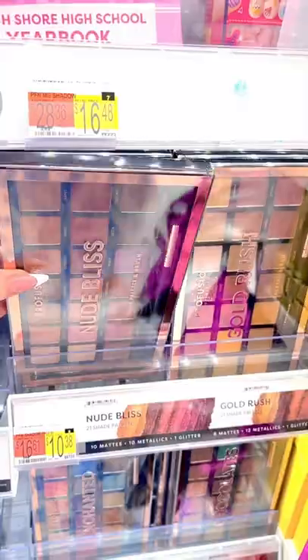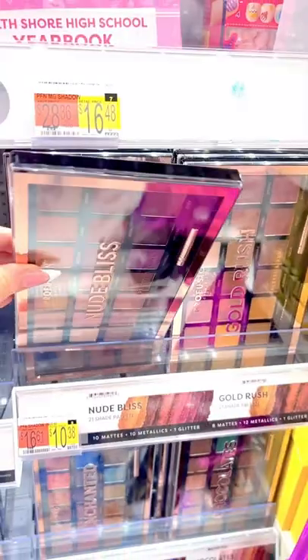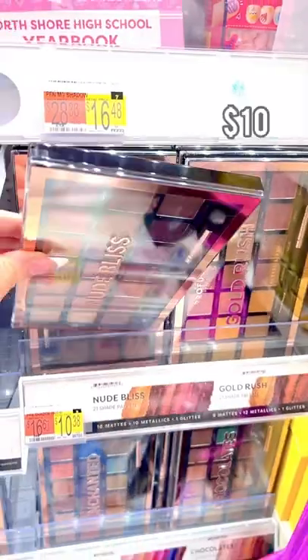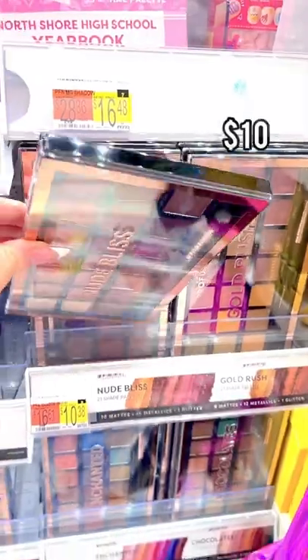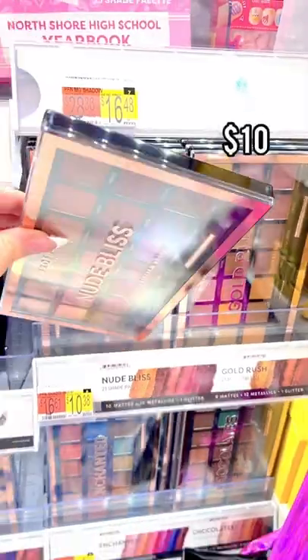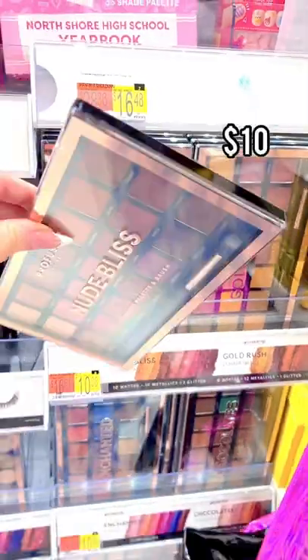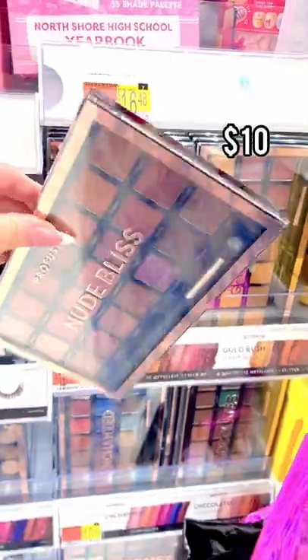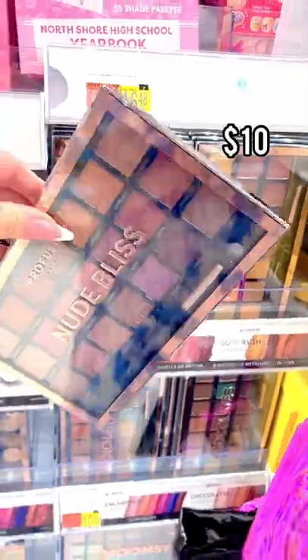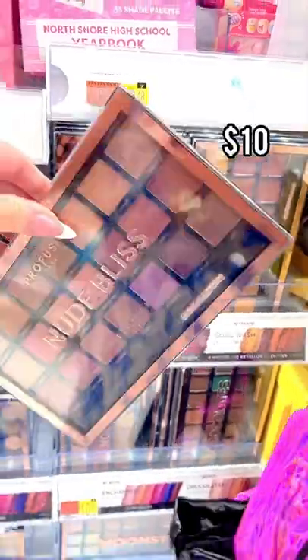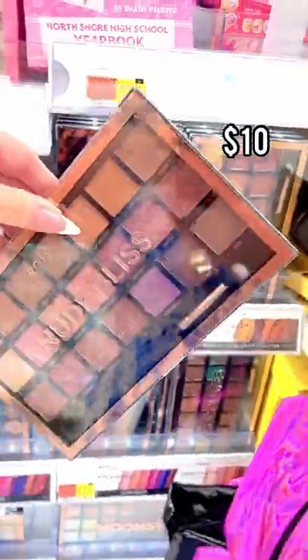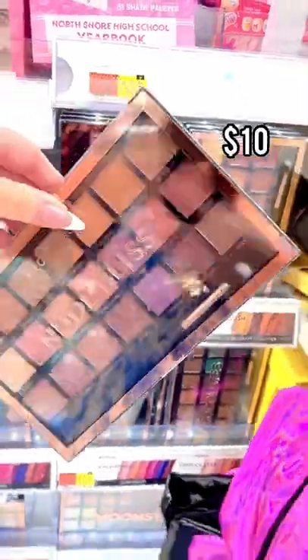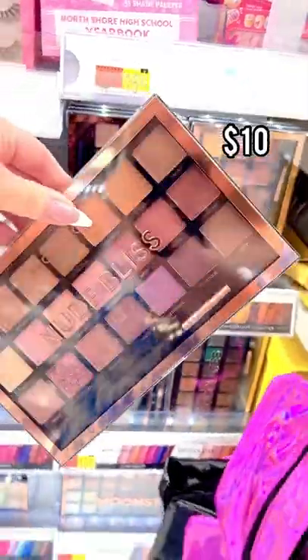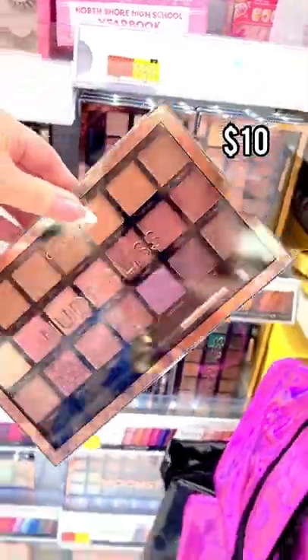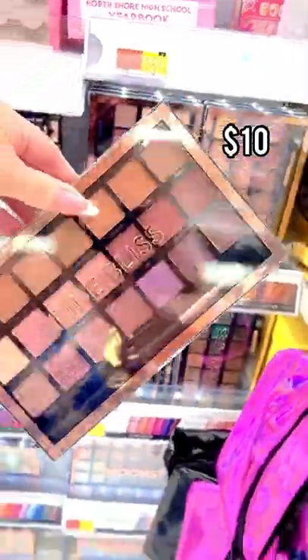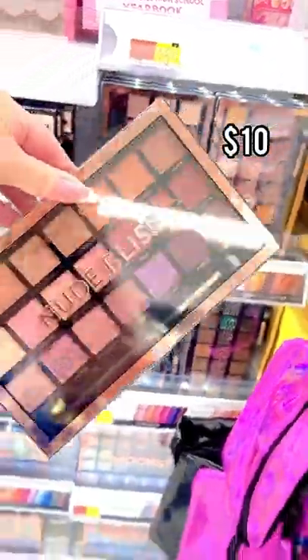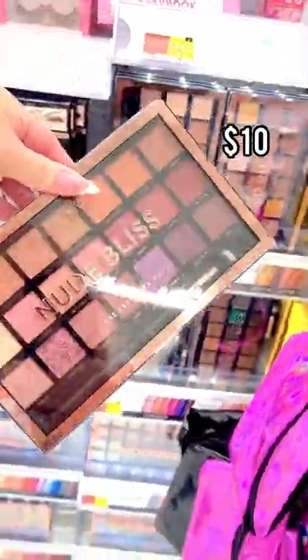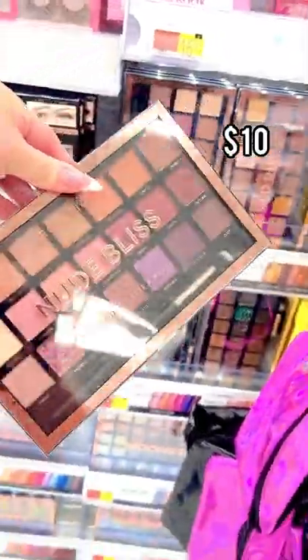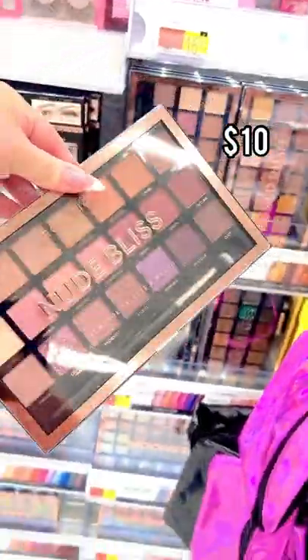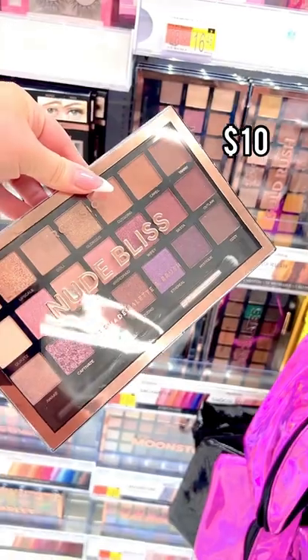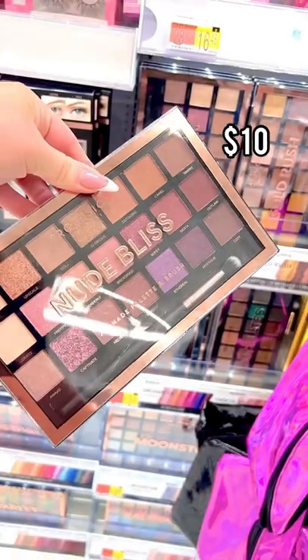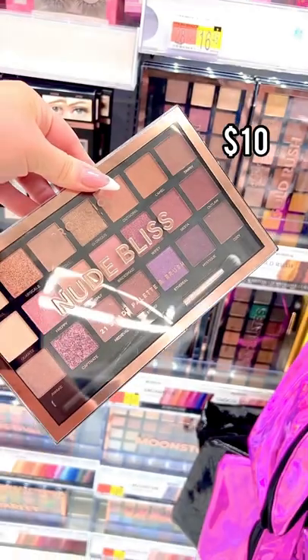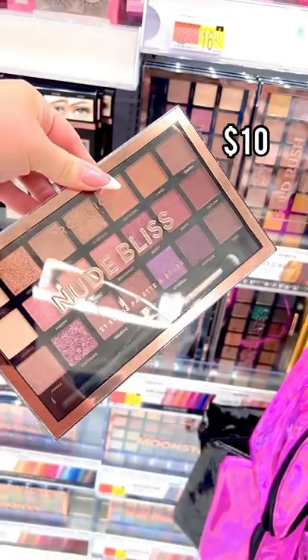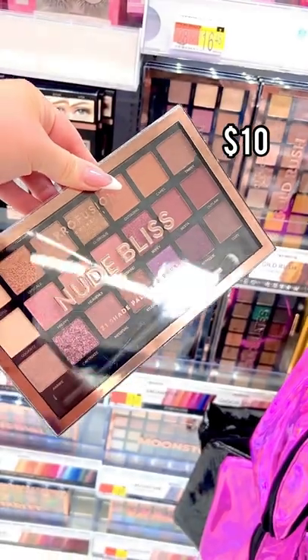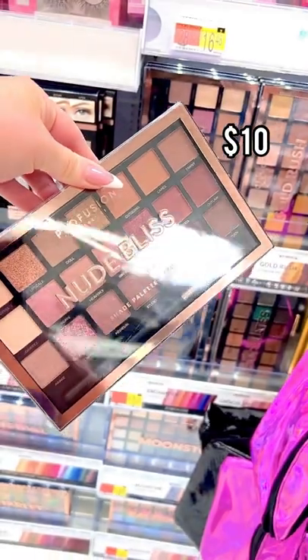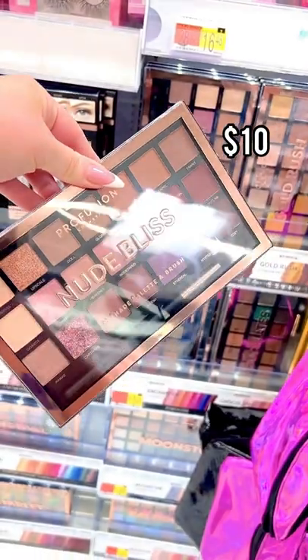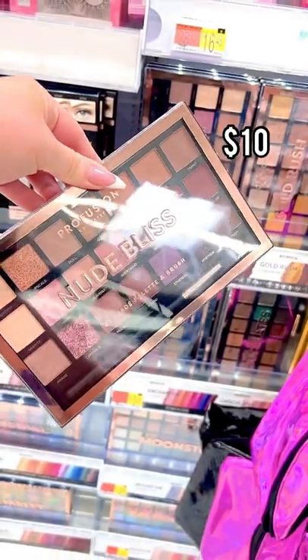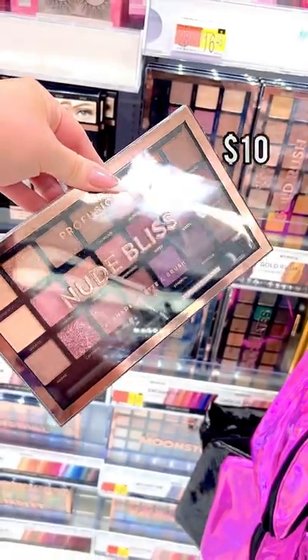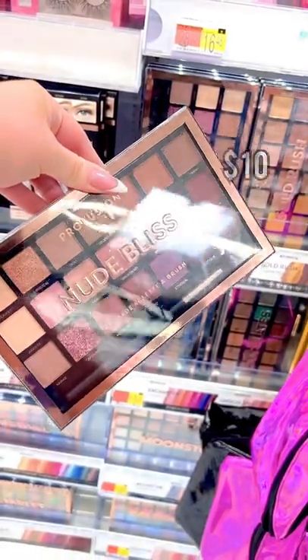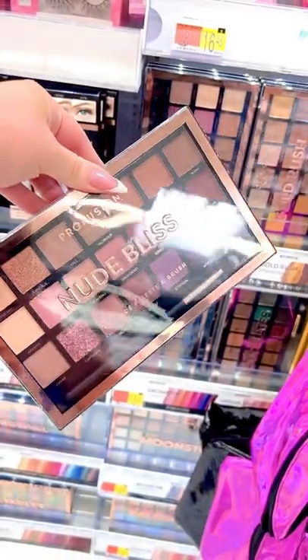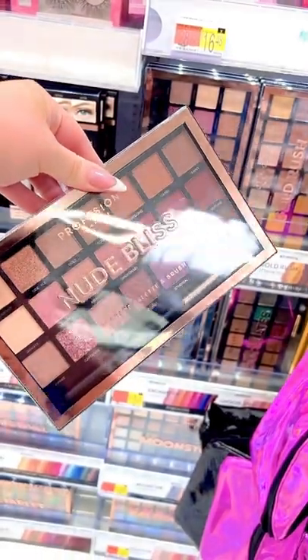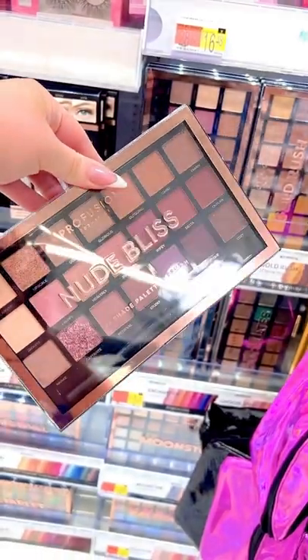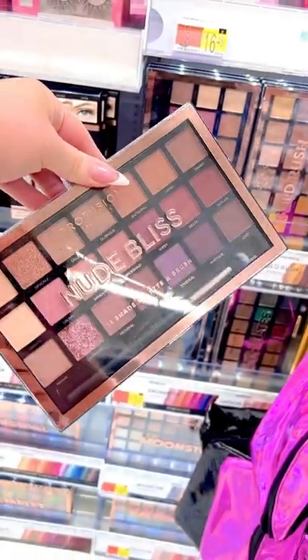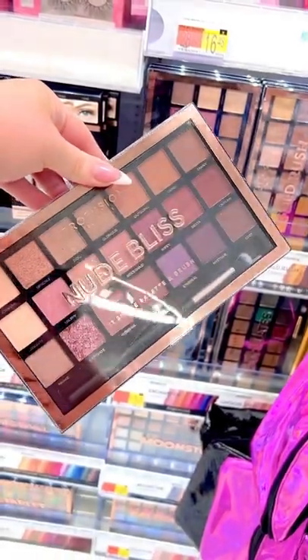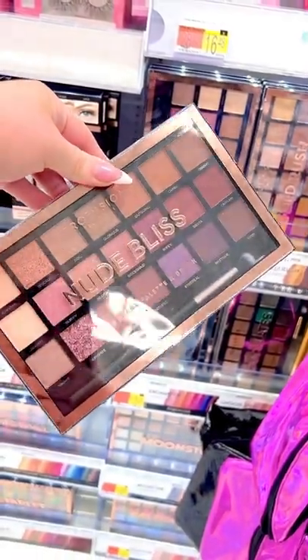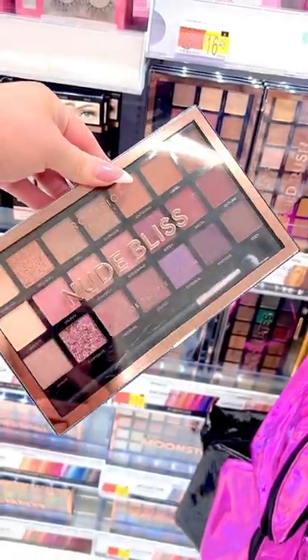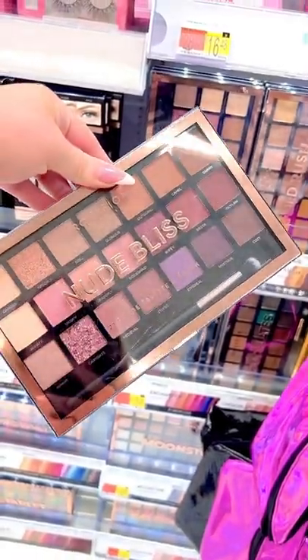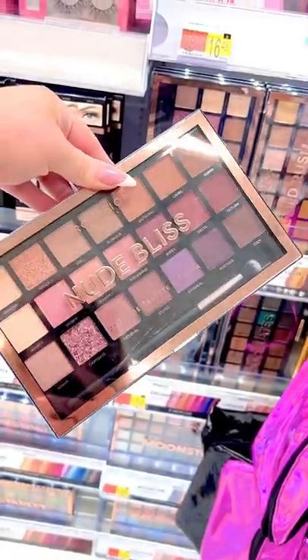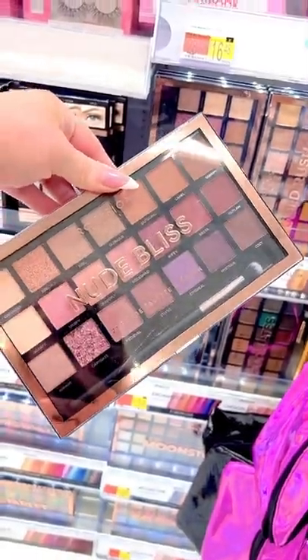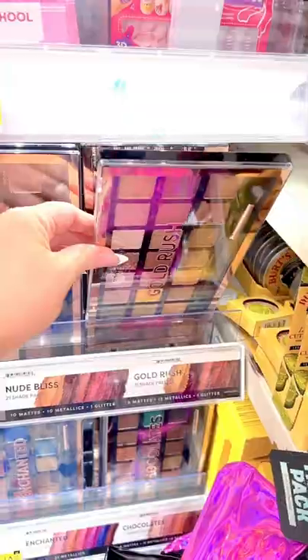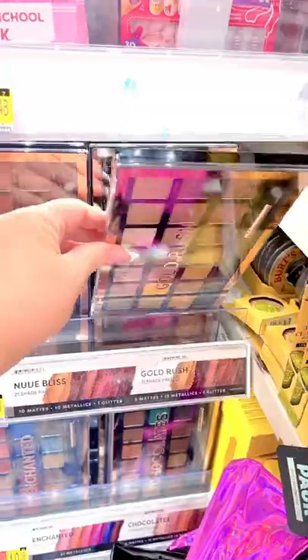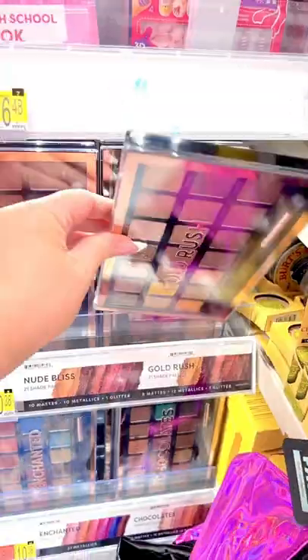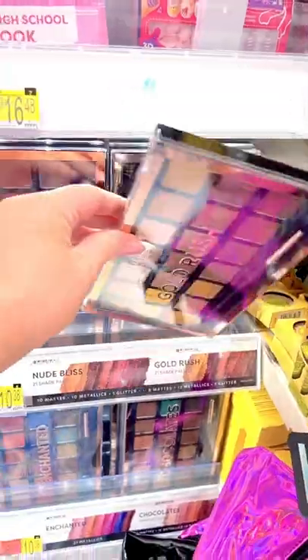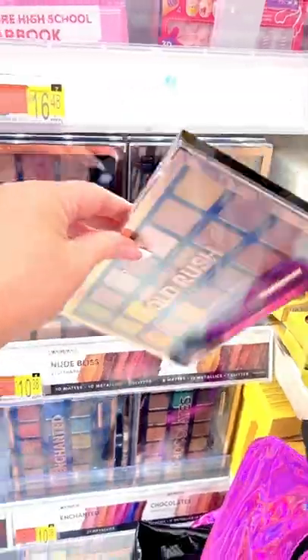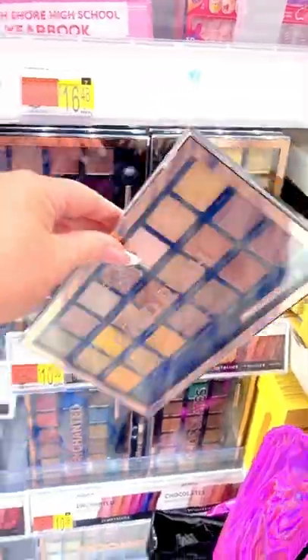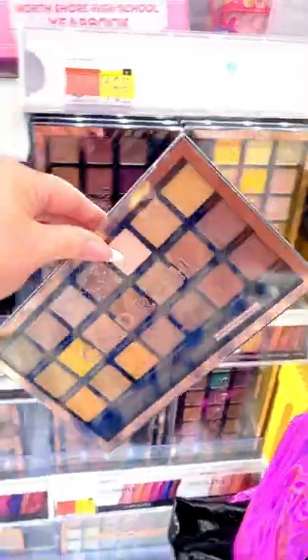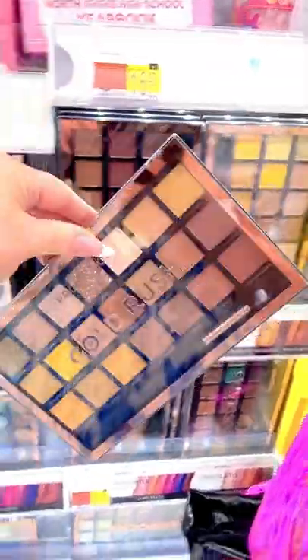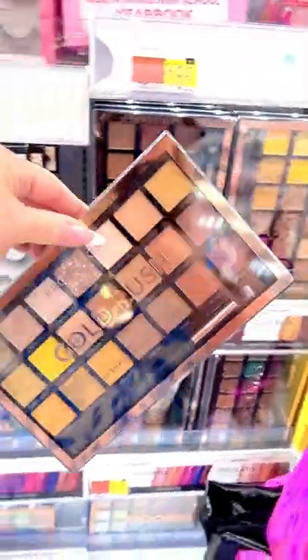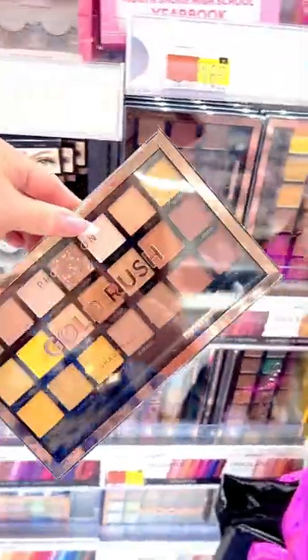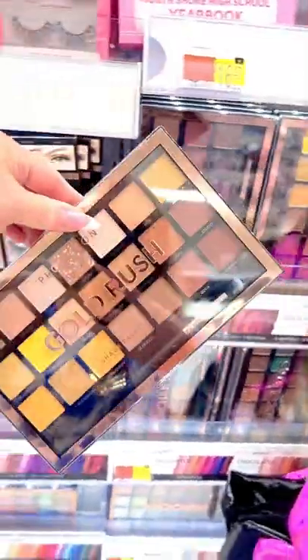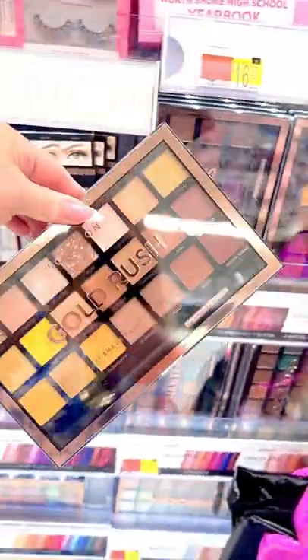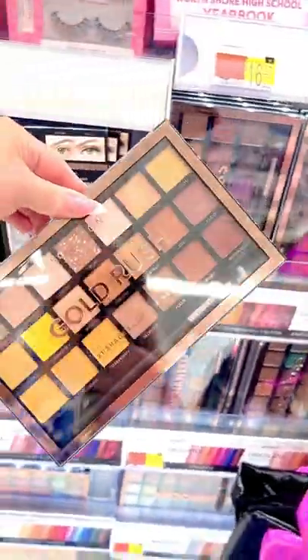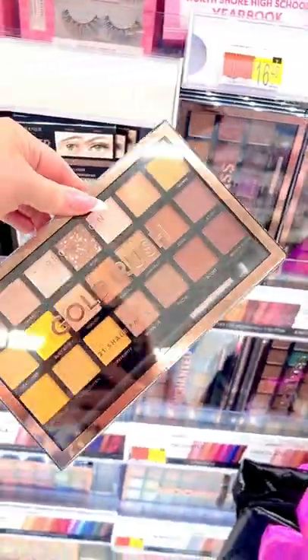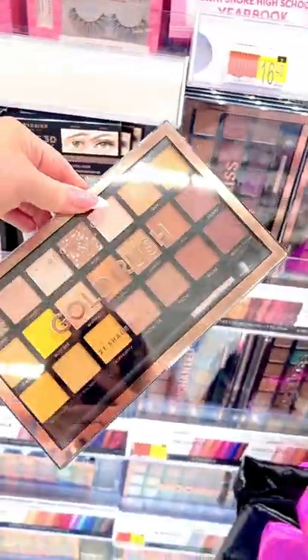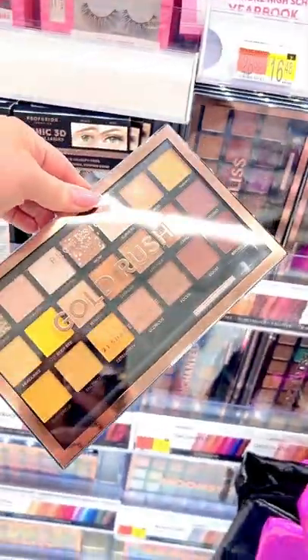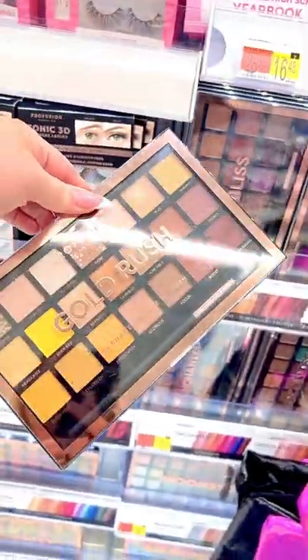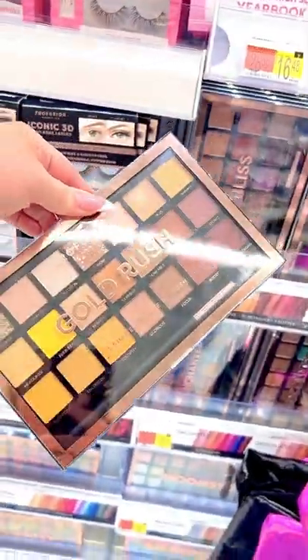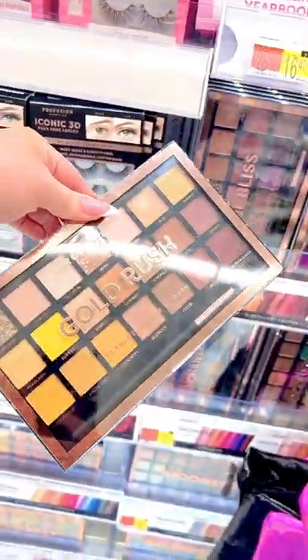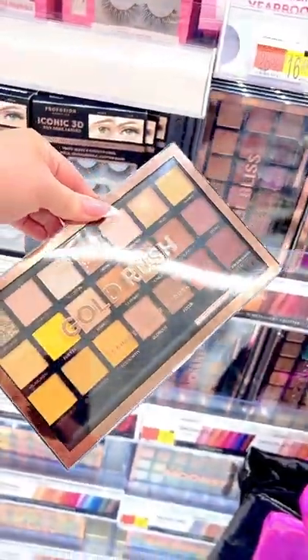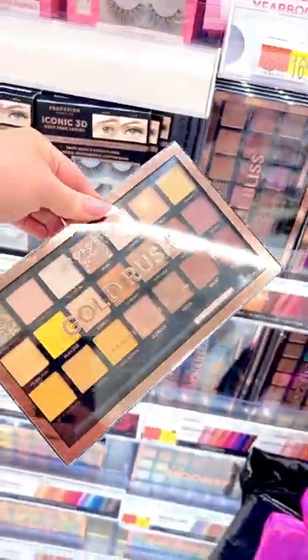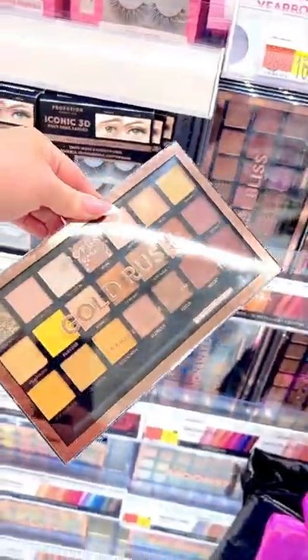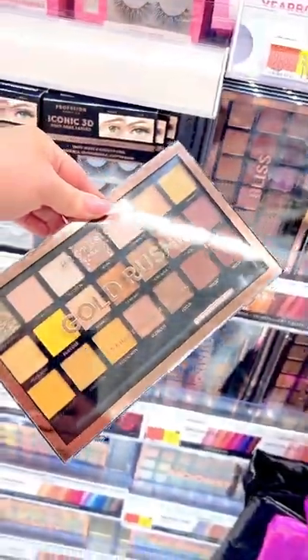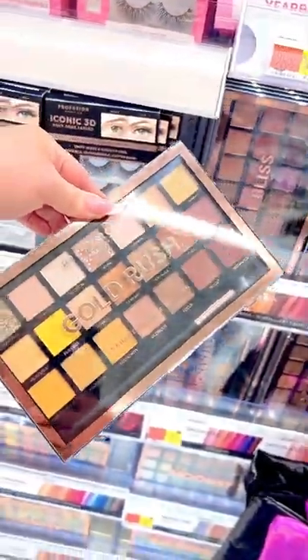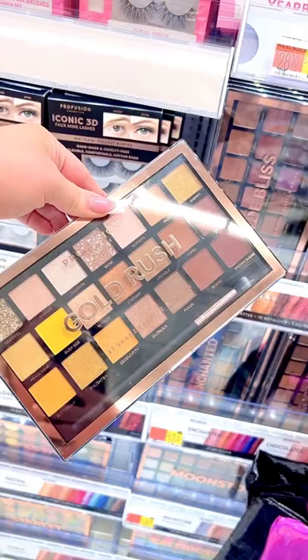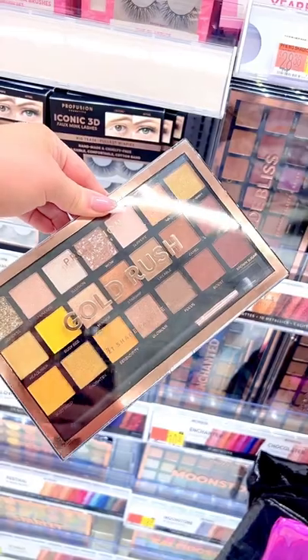Pro Fusion makes some of the best affordable eyeshadow palettes. They're $10, come with 21 different shades that are super pigmented, and they have tons of different colorway options.